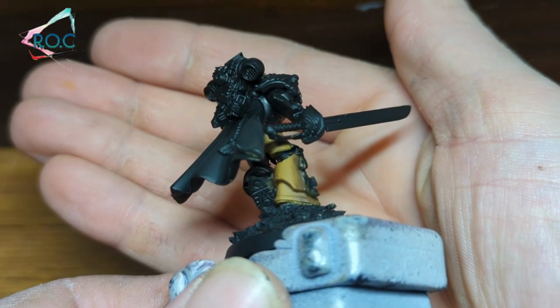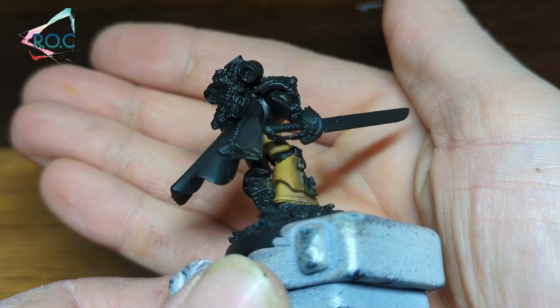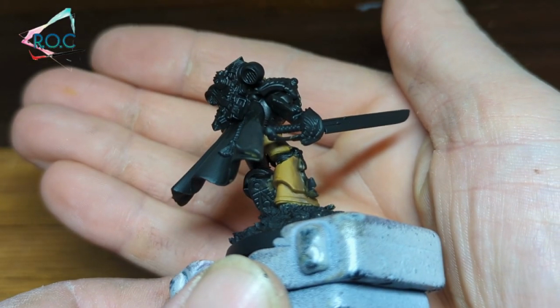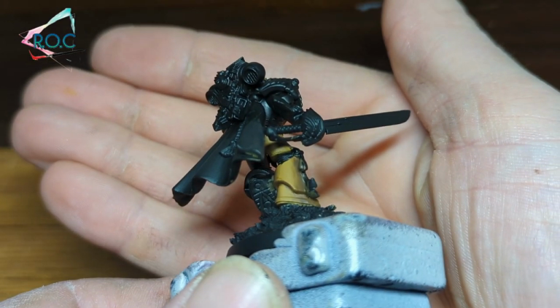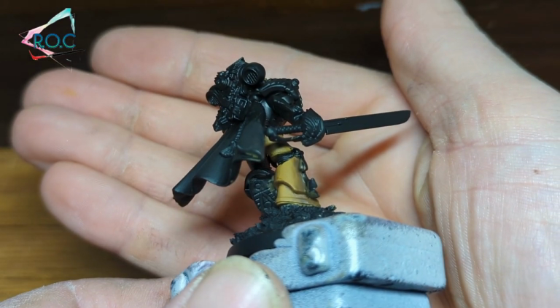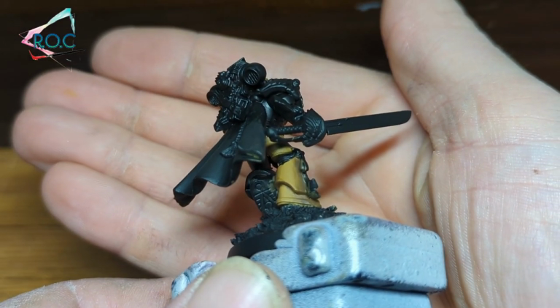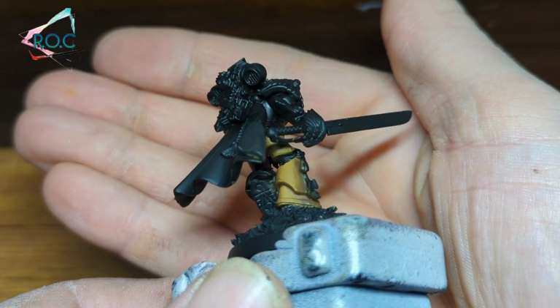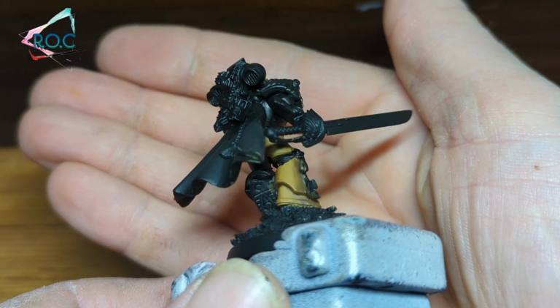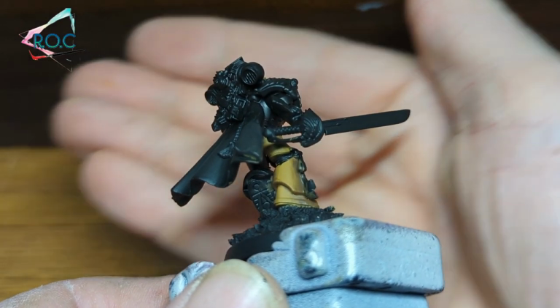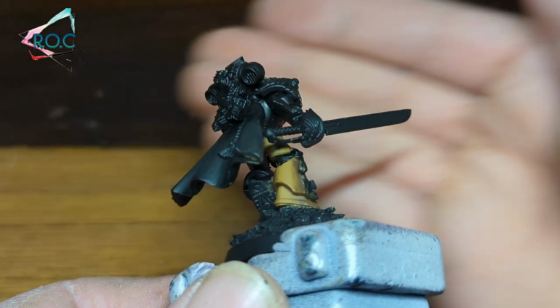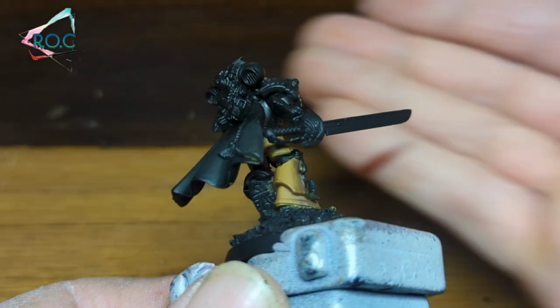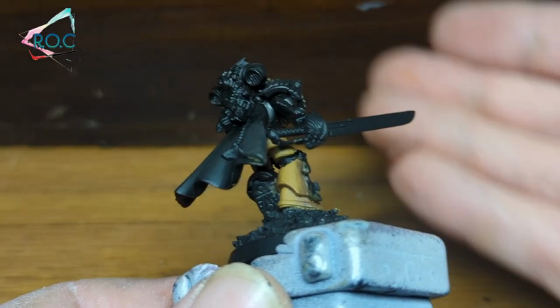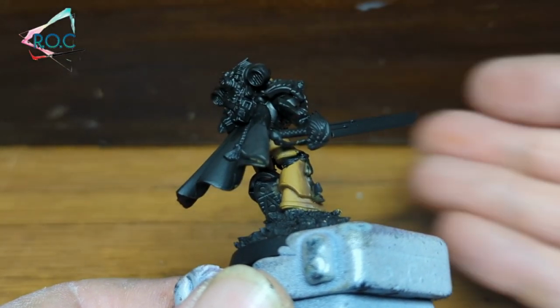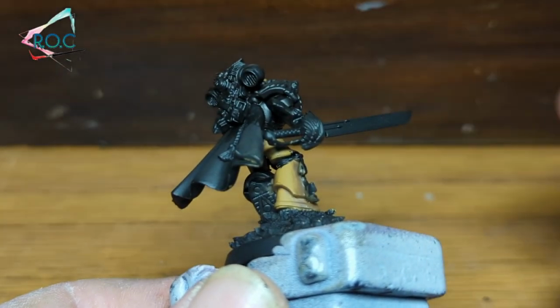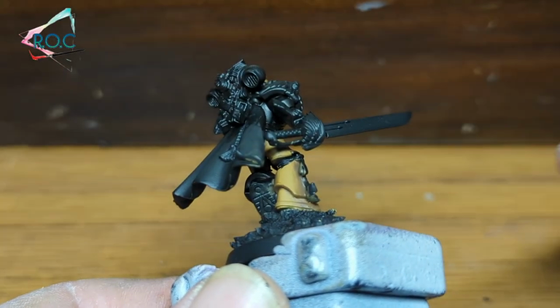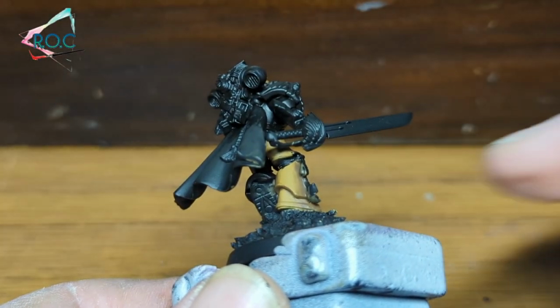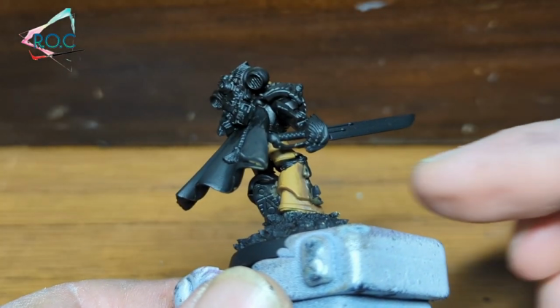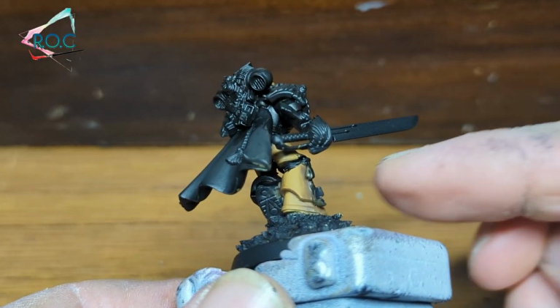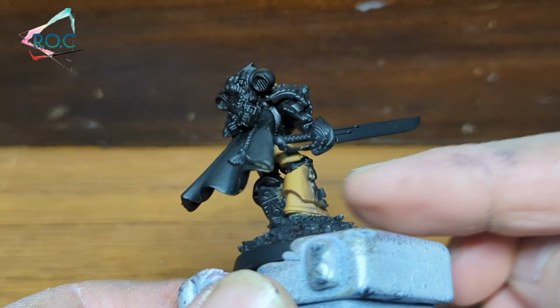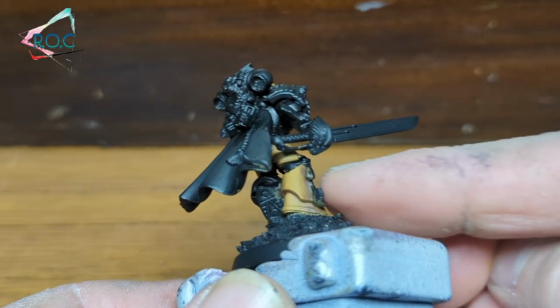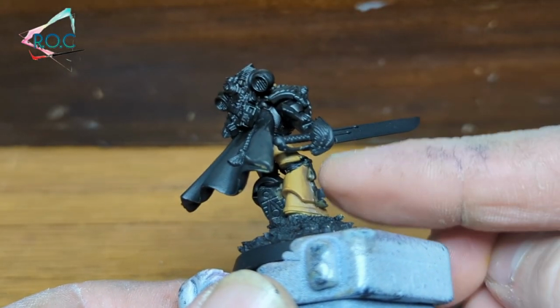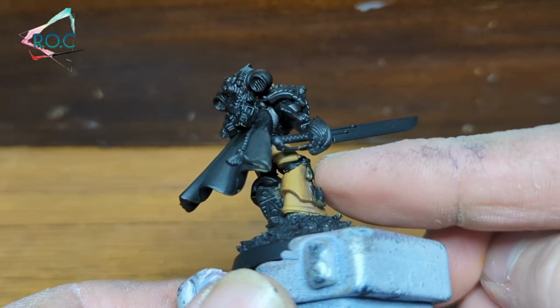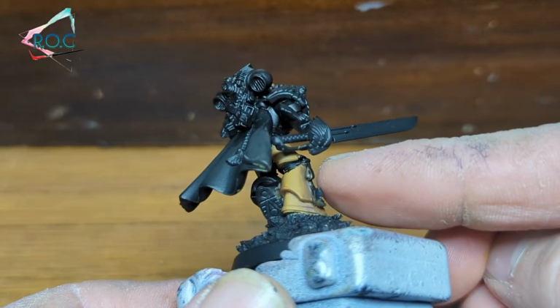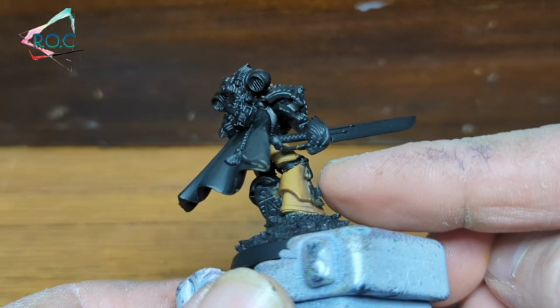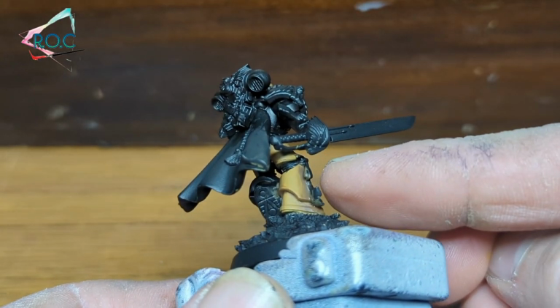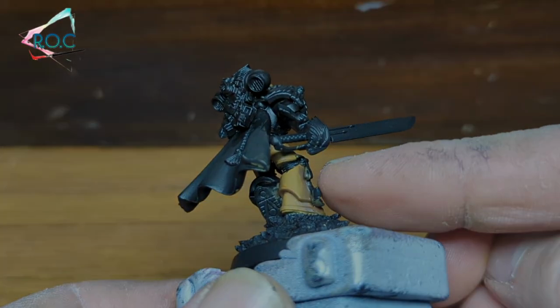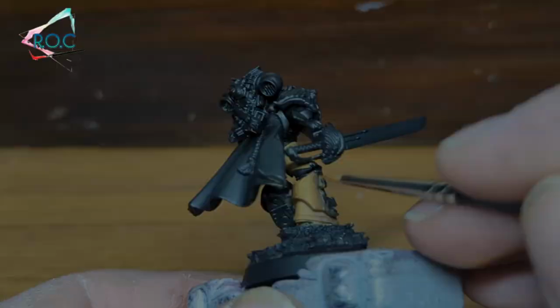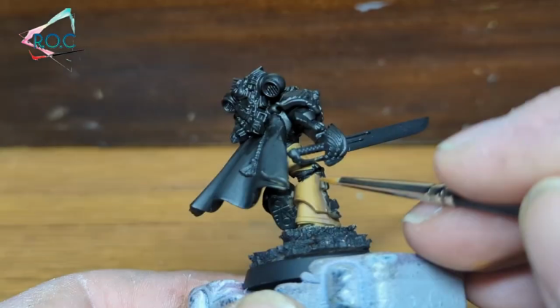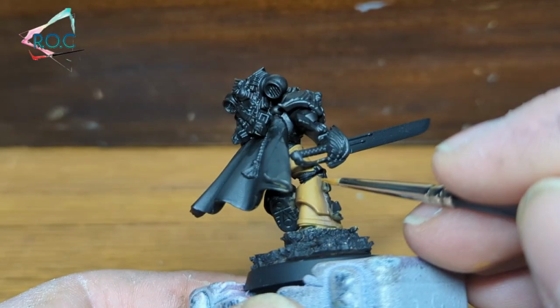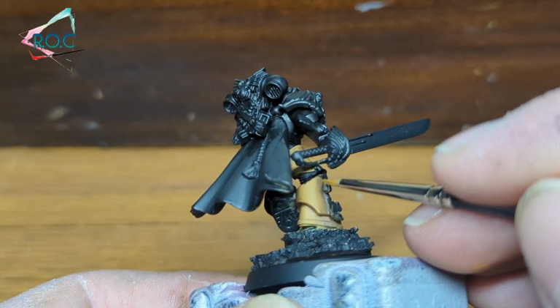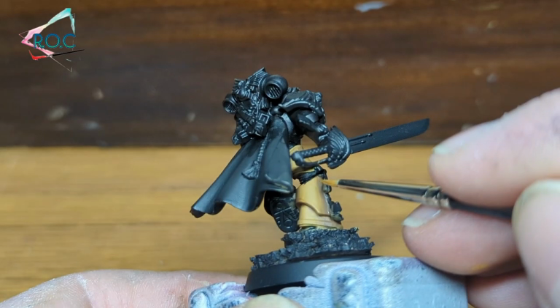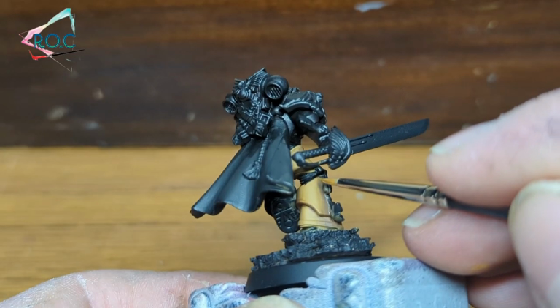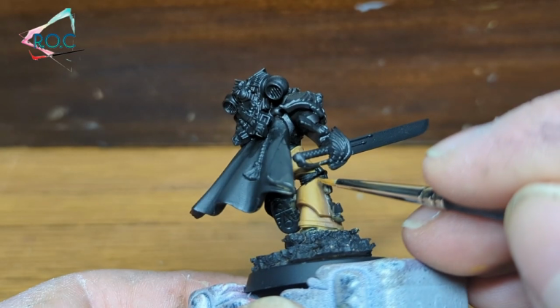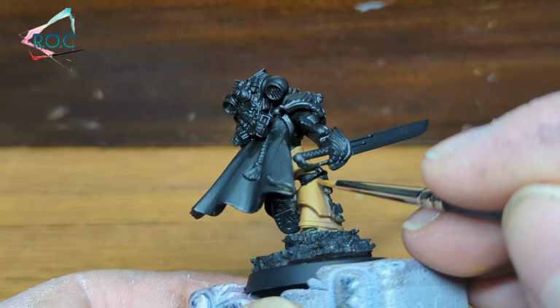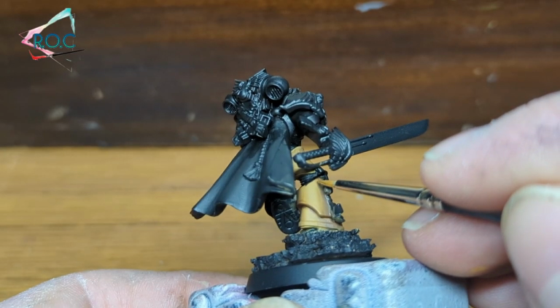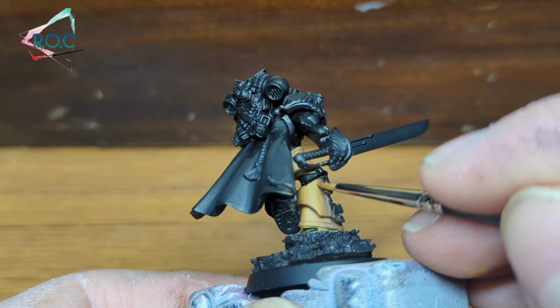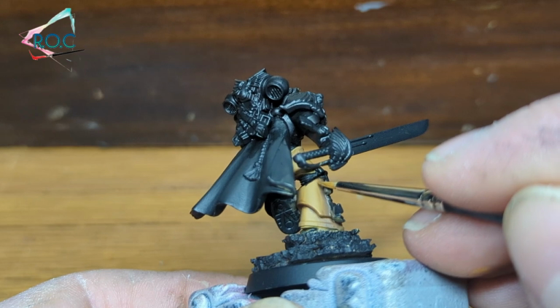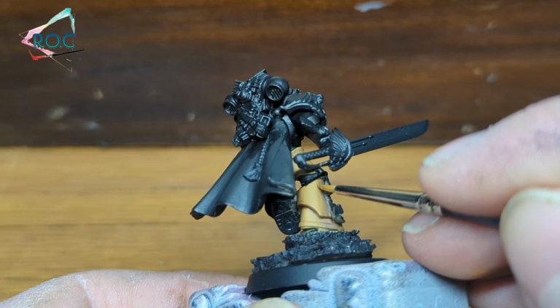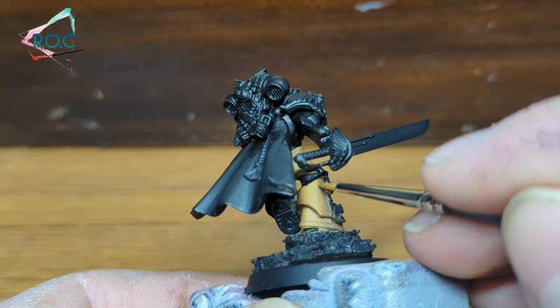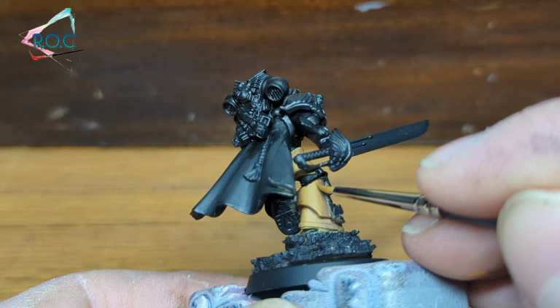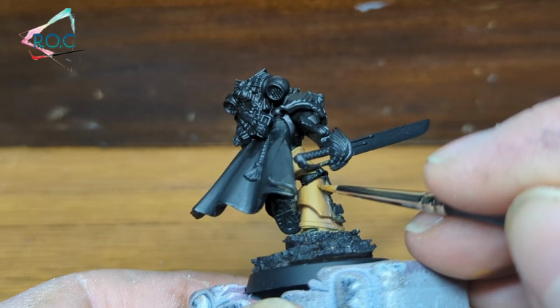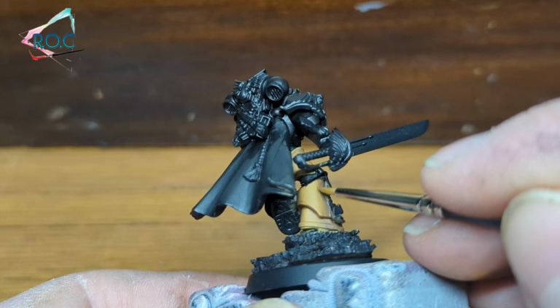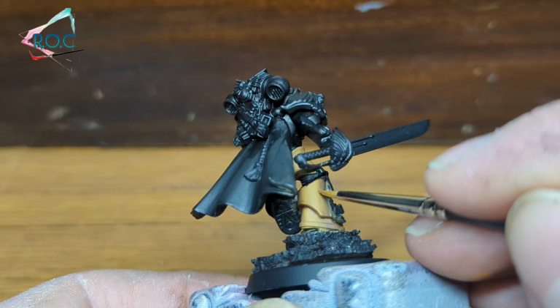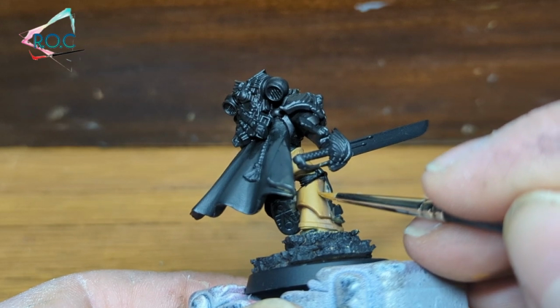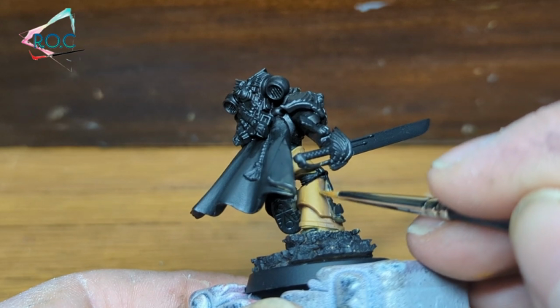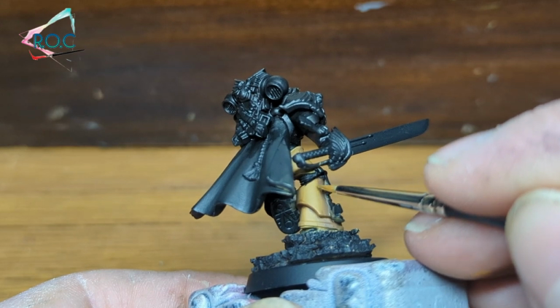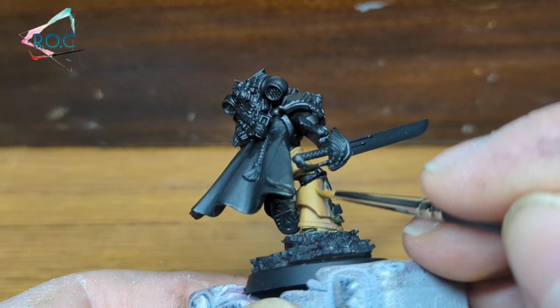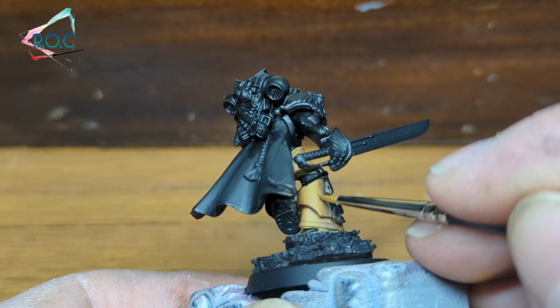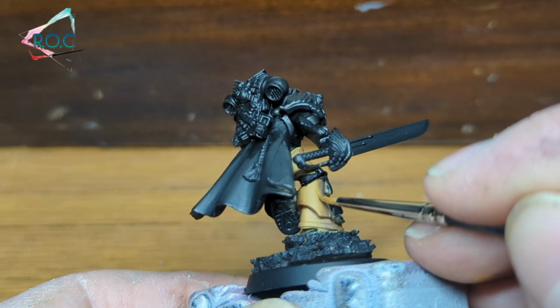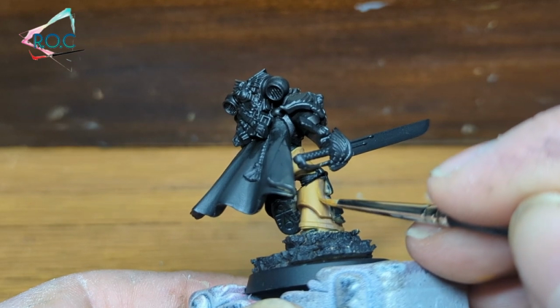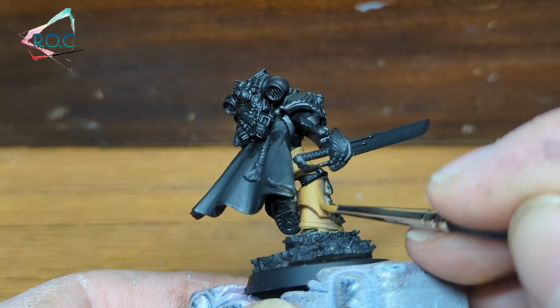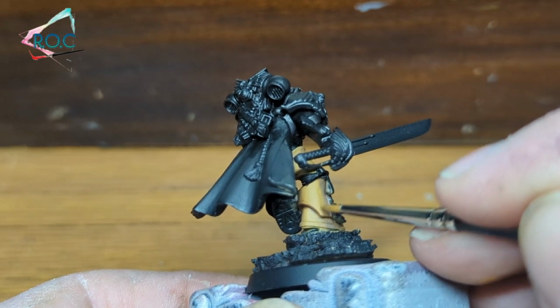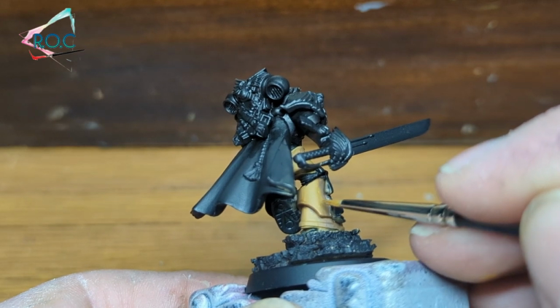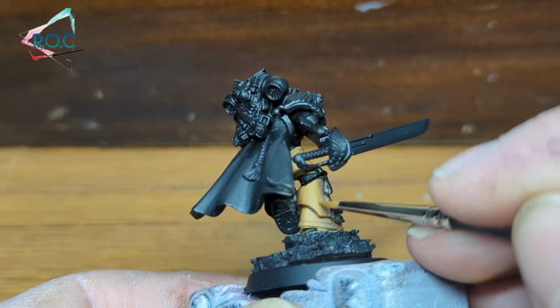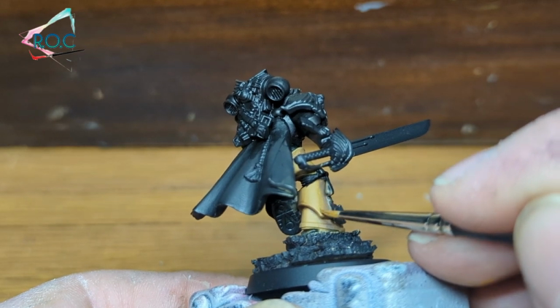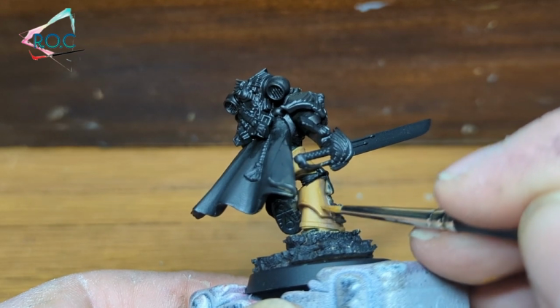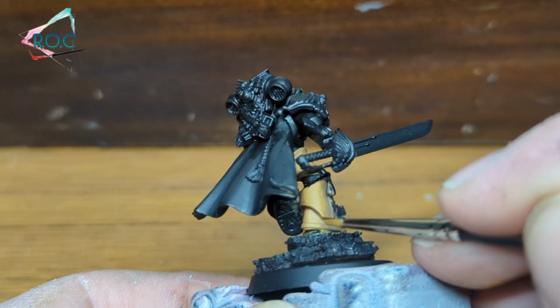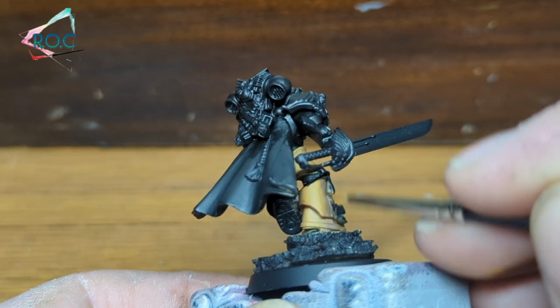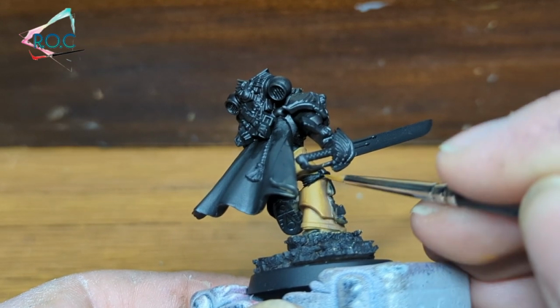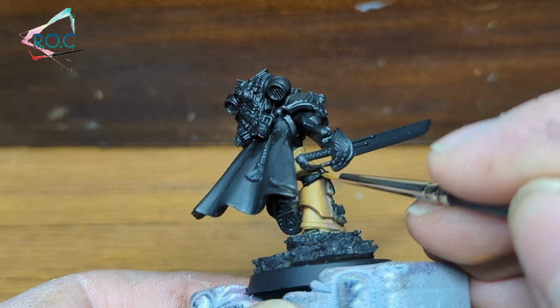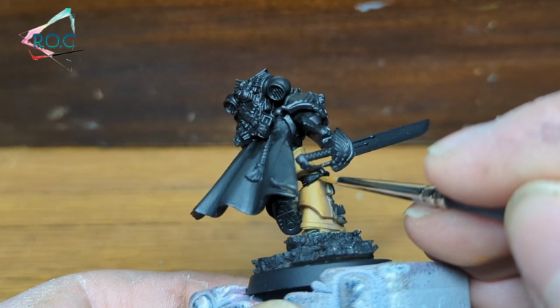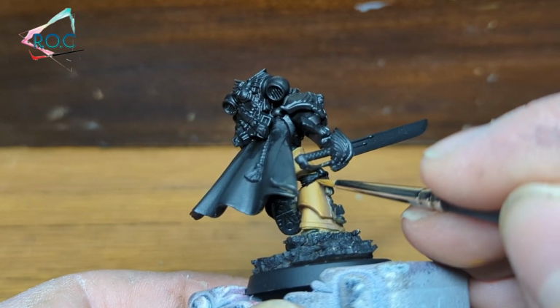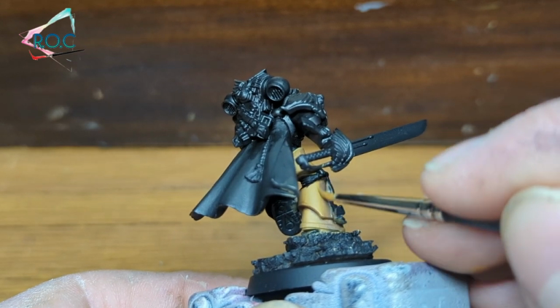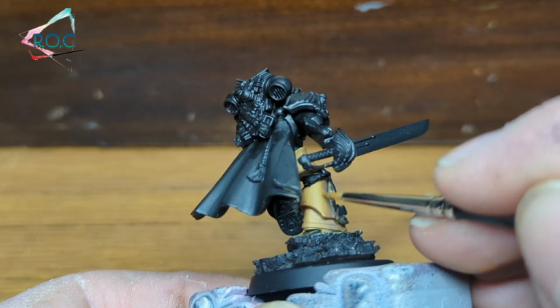If your blends look a little harsh, you can also do a 50-50 mix of the light and dark colours and thinly apply it where the two colours meet. This will help them blend a little bit nicer.